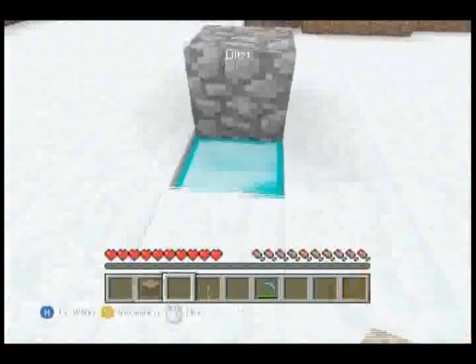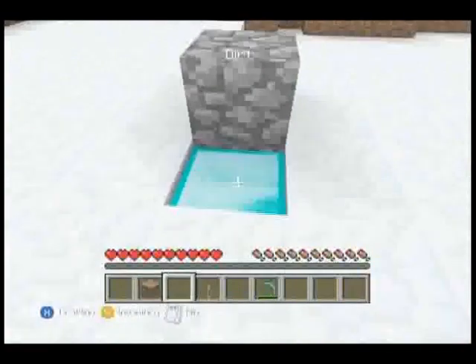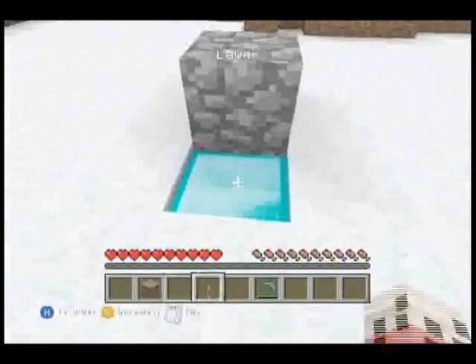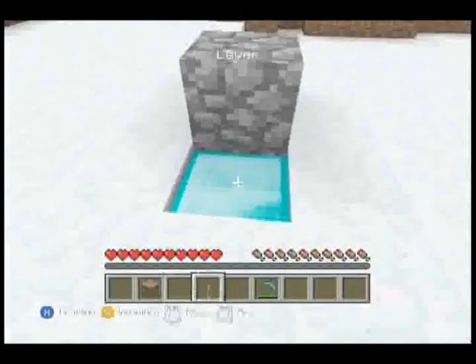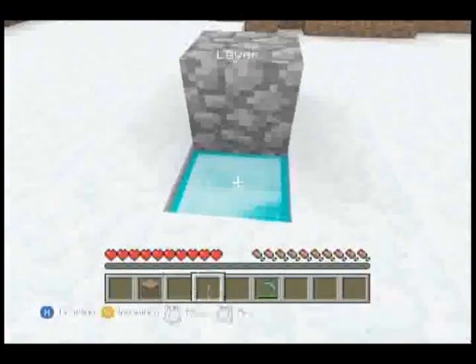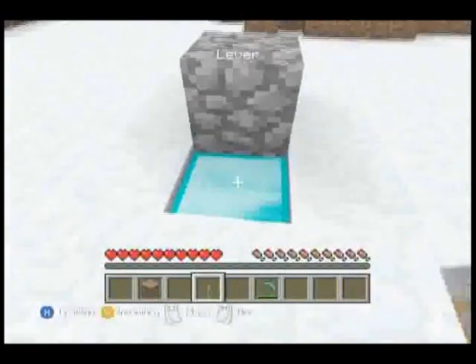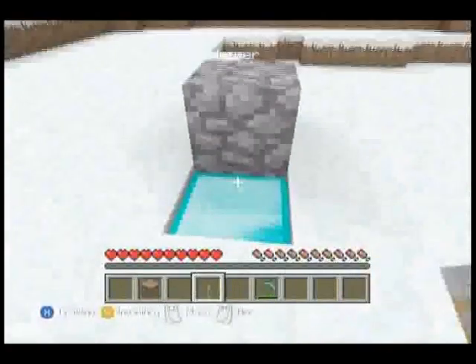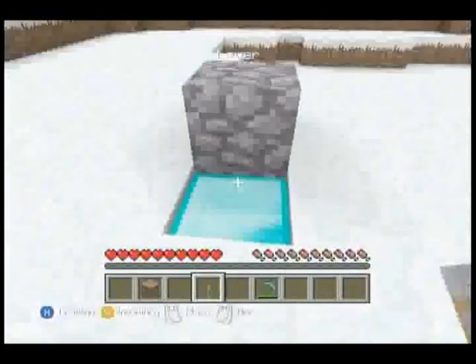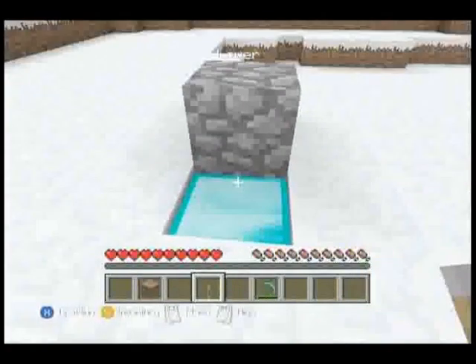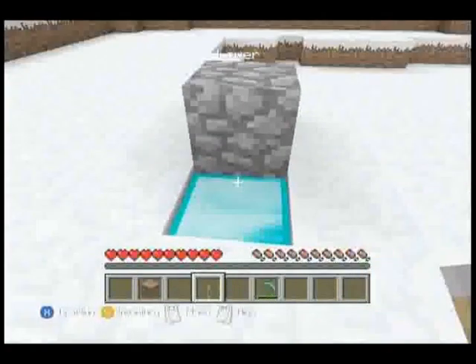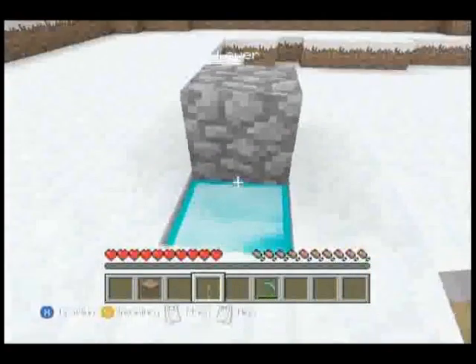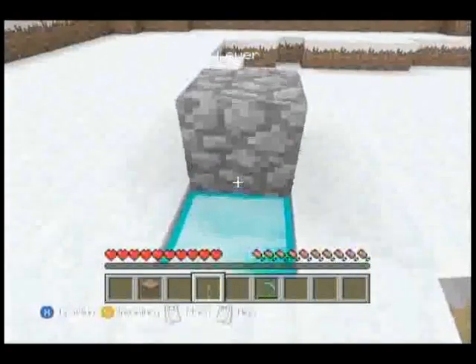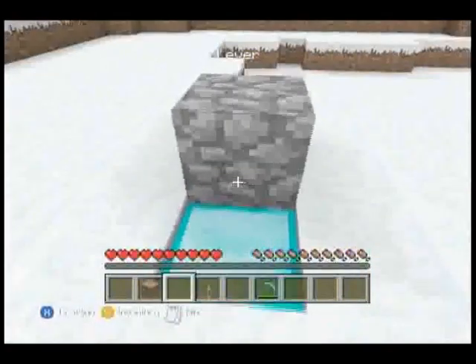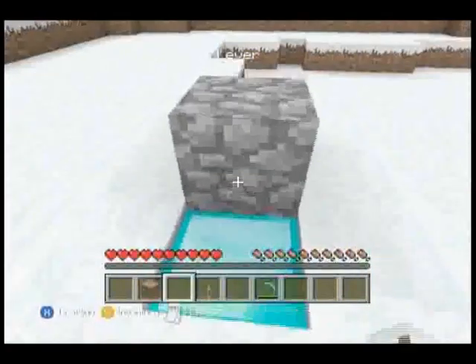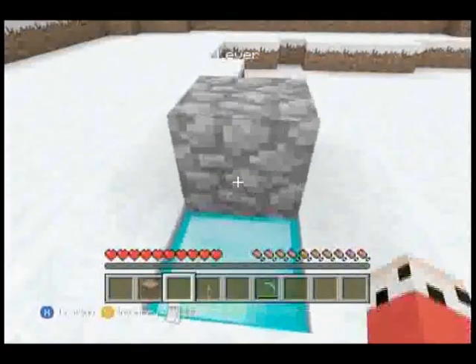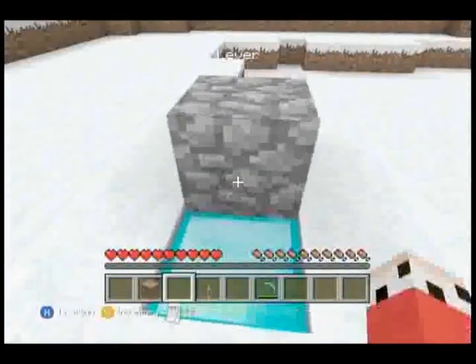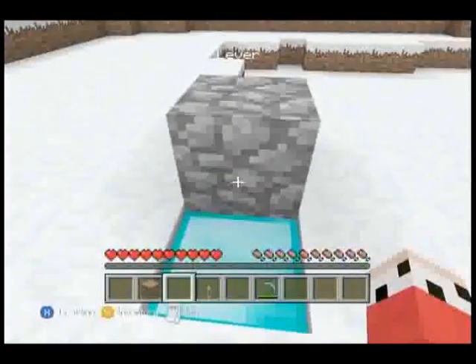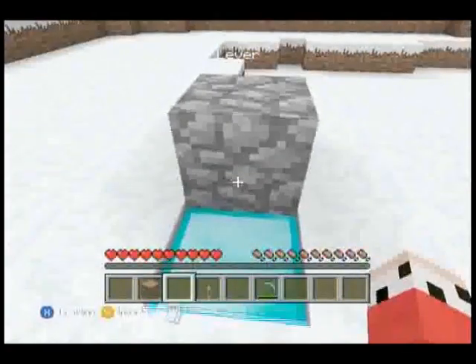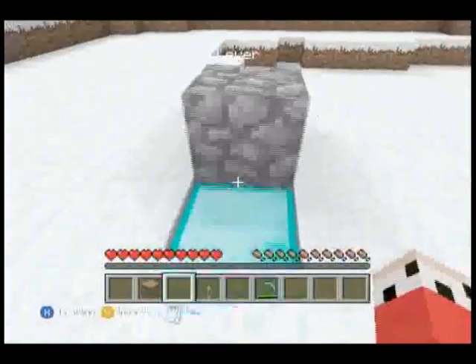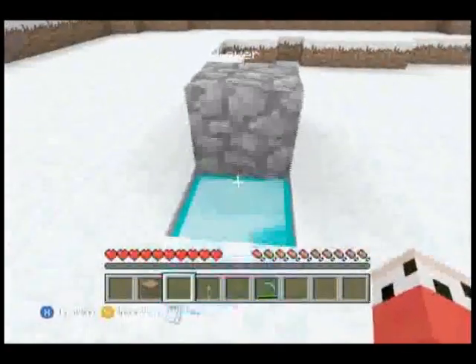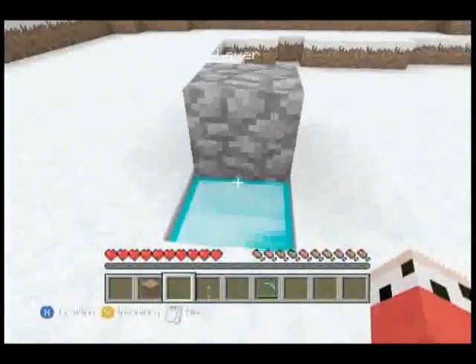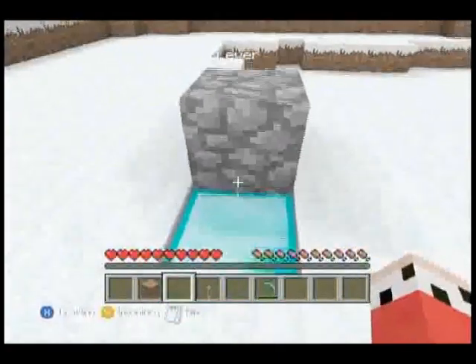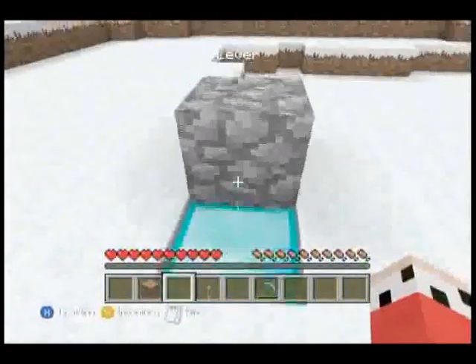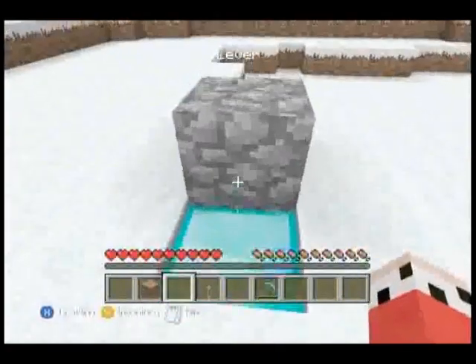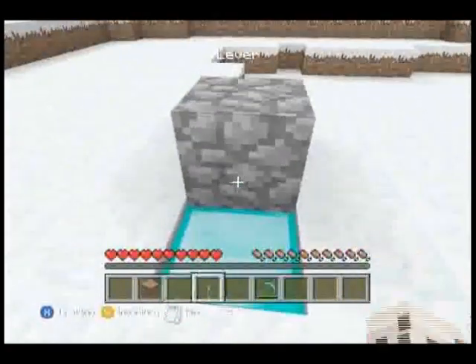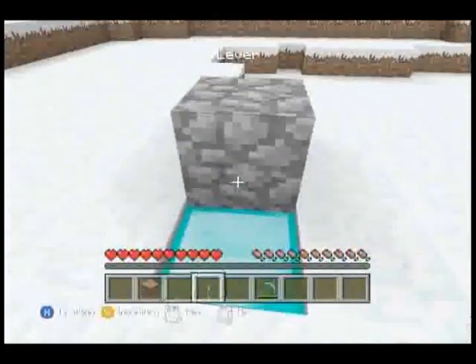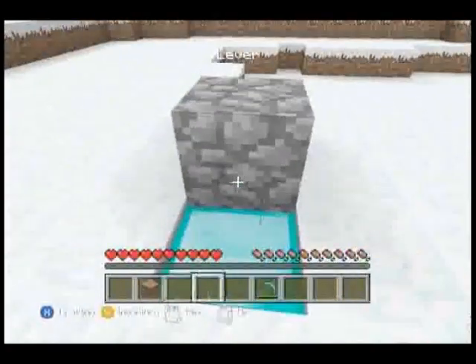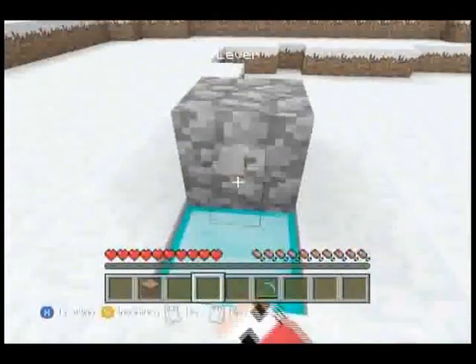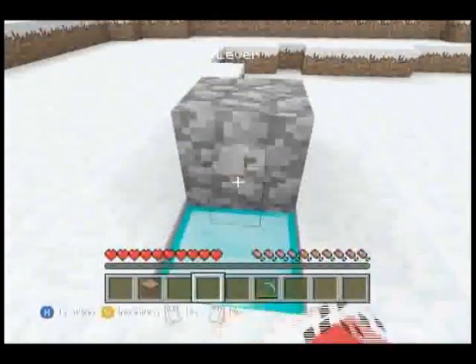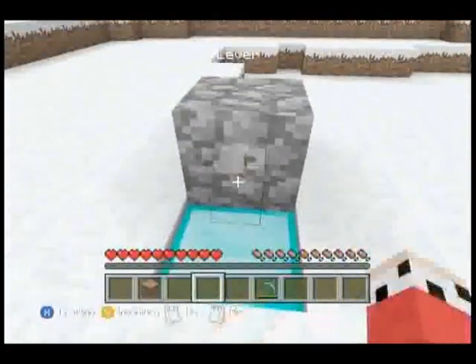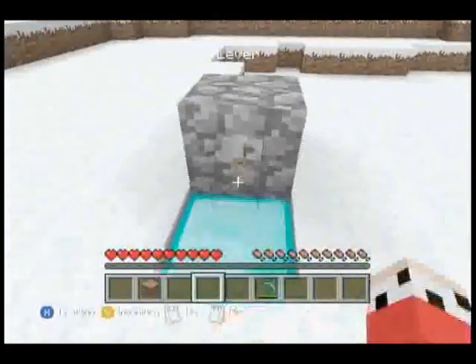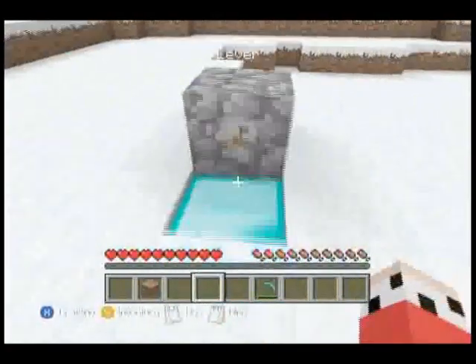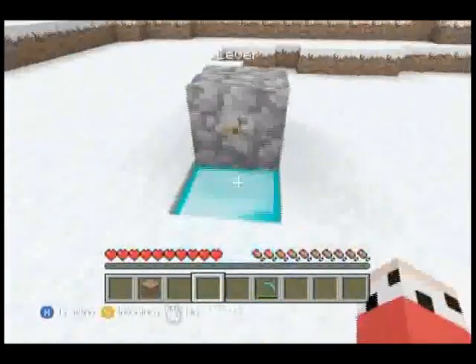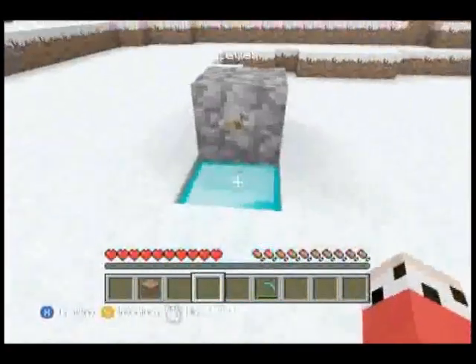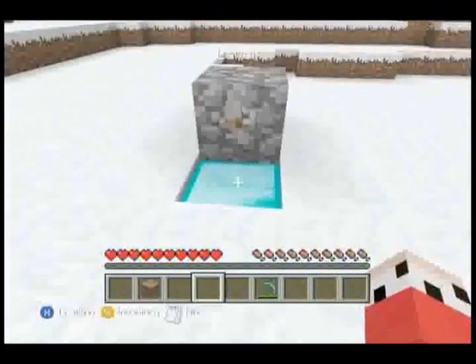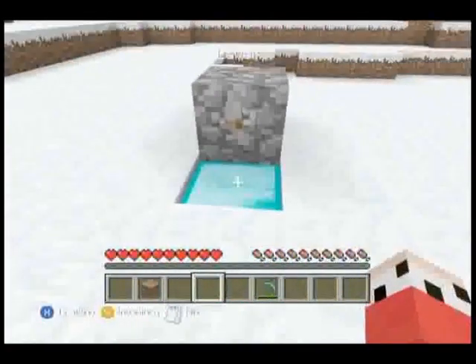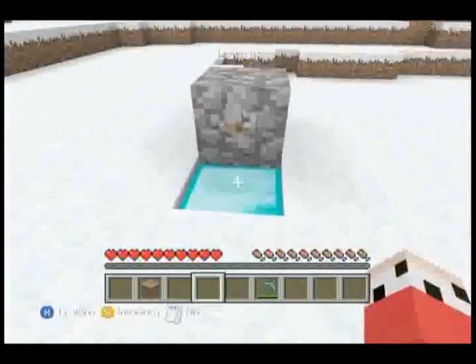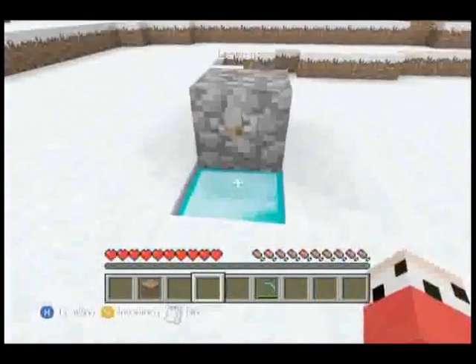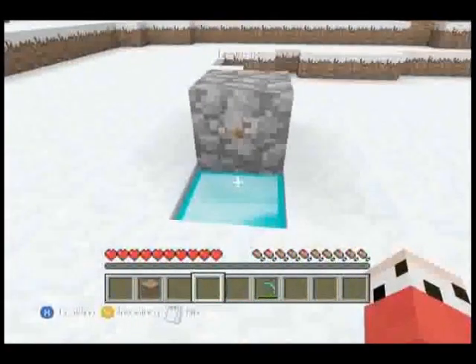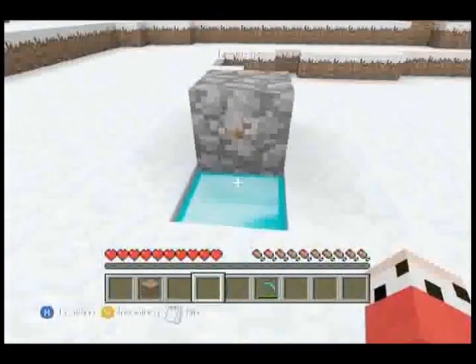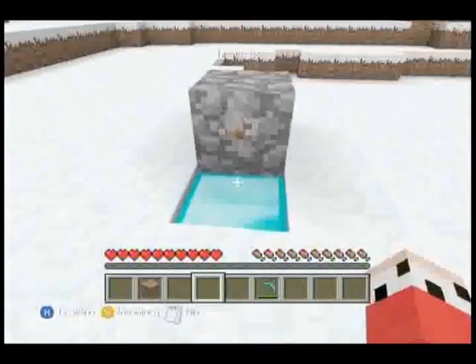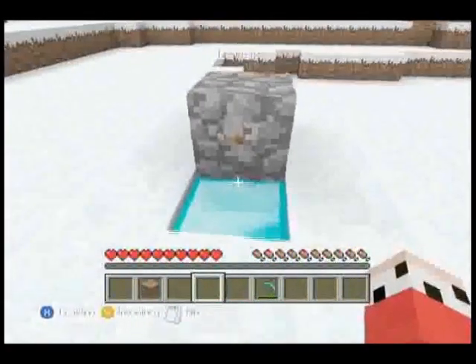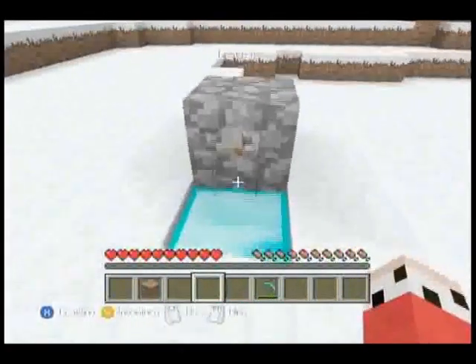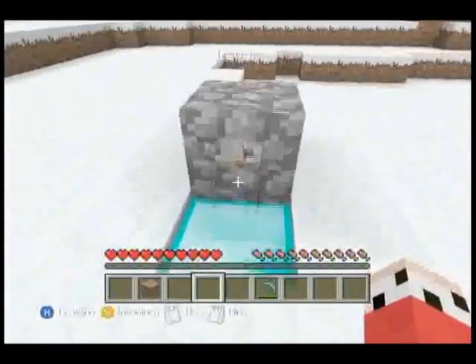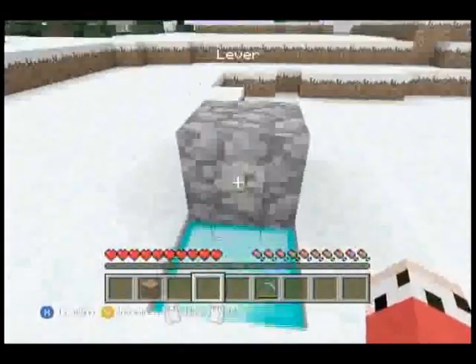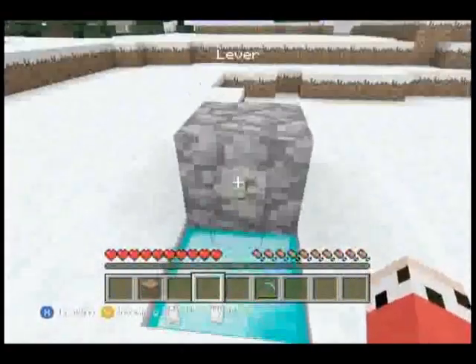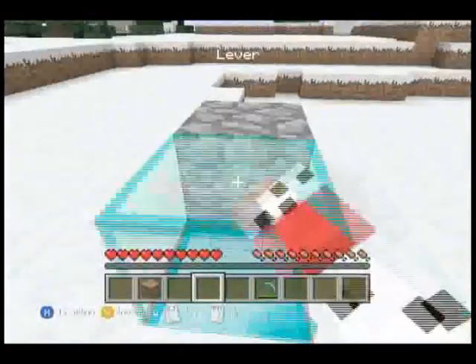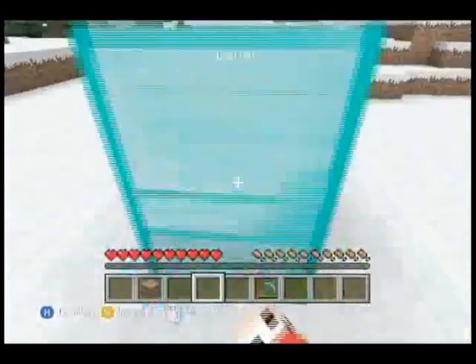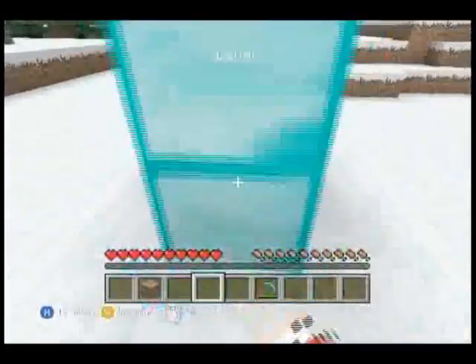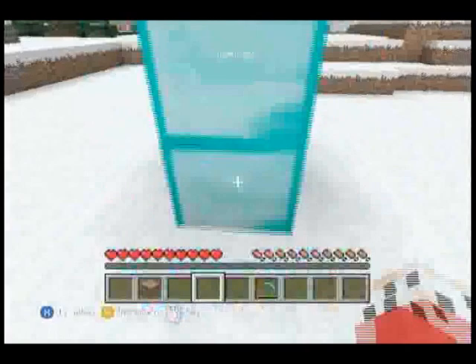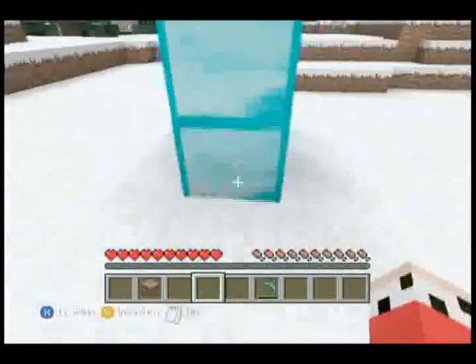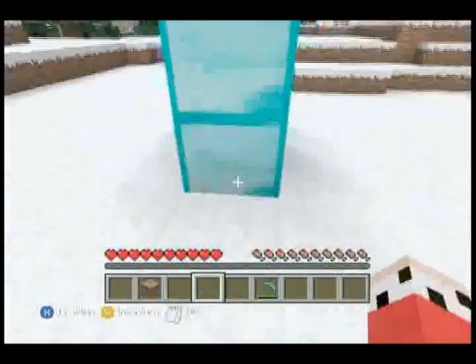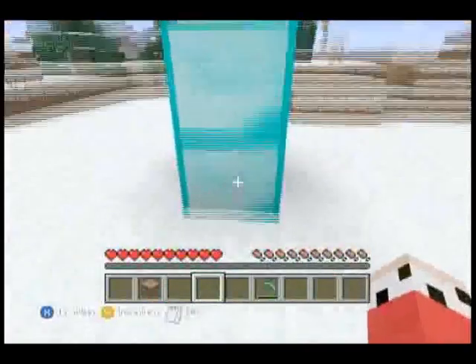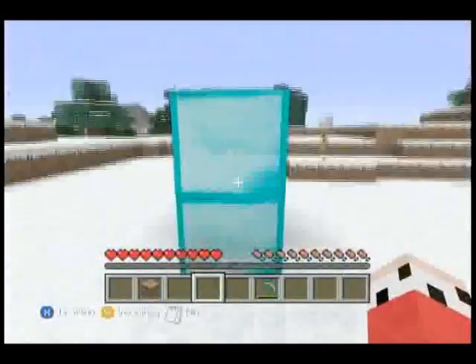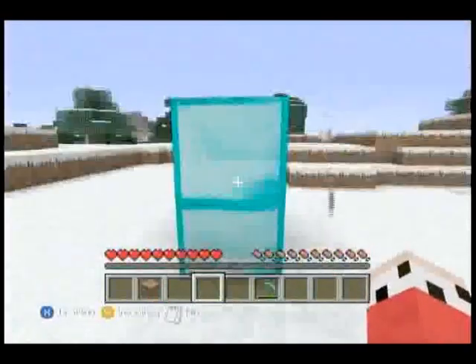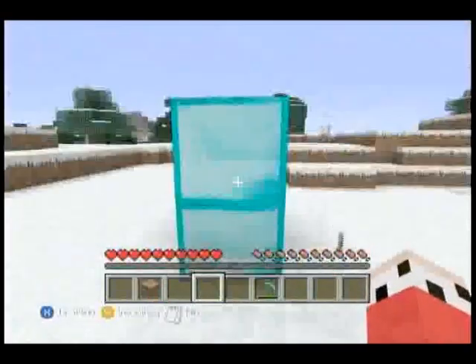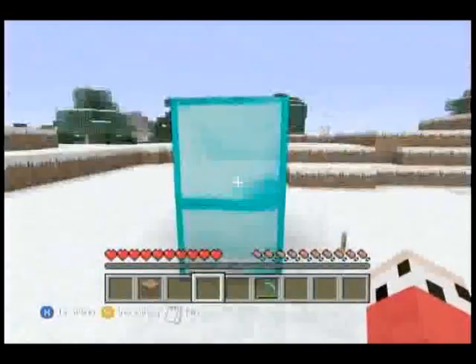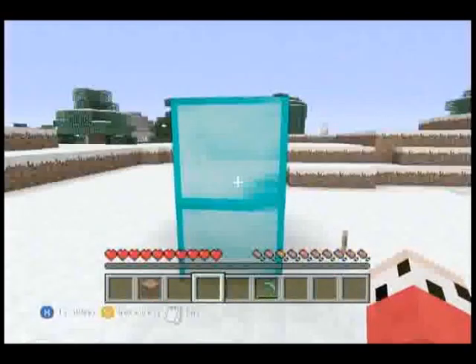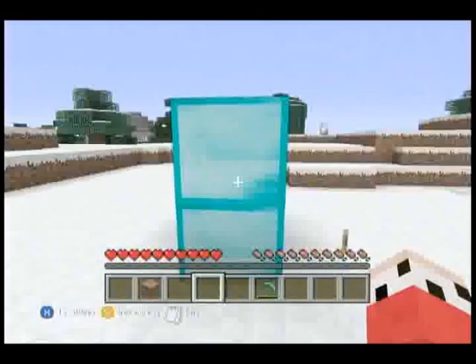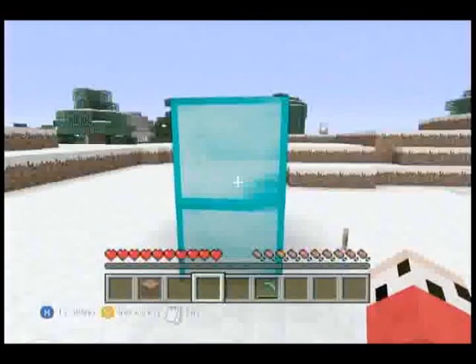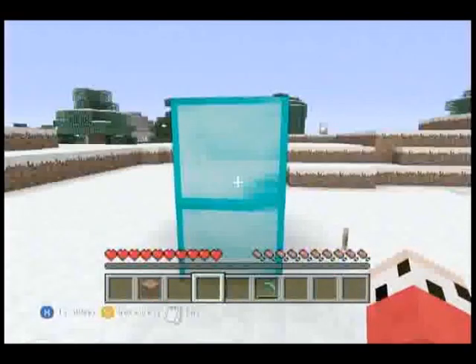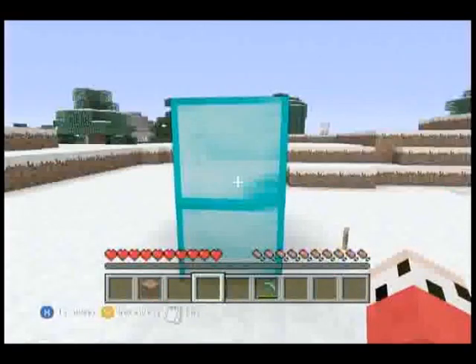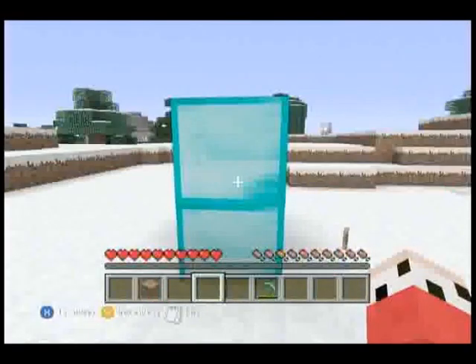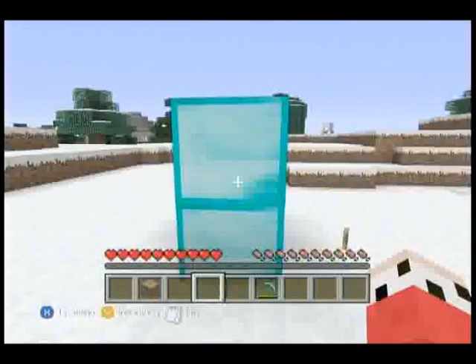There we go. Then you put whatever you wanna duplicate — like this. I'm gonna duplicate this diamond block, it's just for example. You do that and then you pull the lever. Boom, look at that.